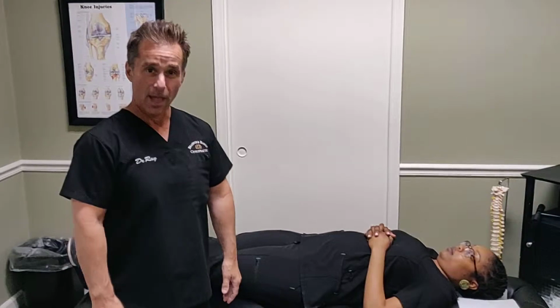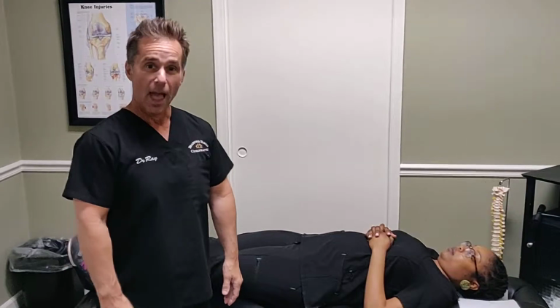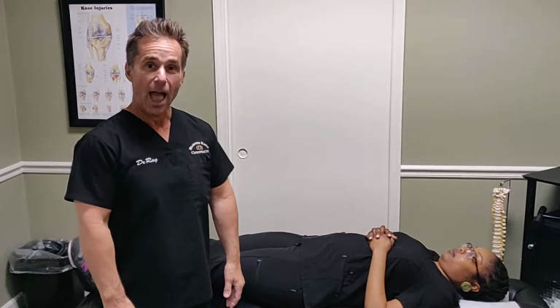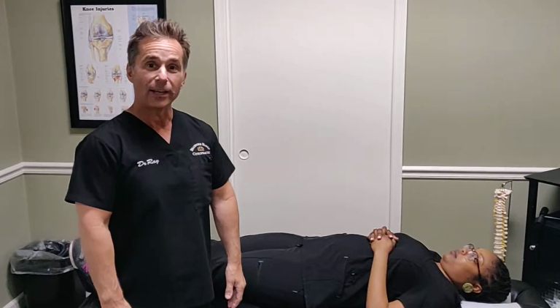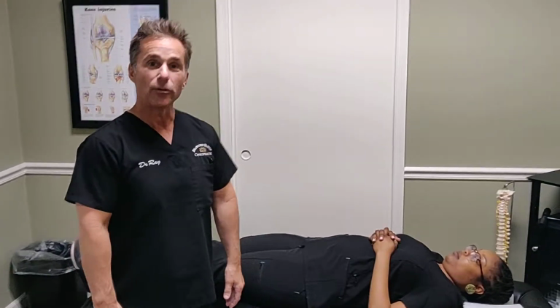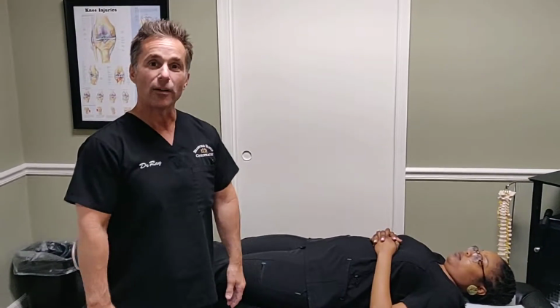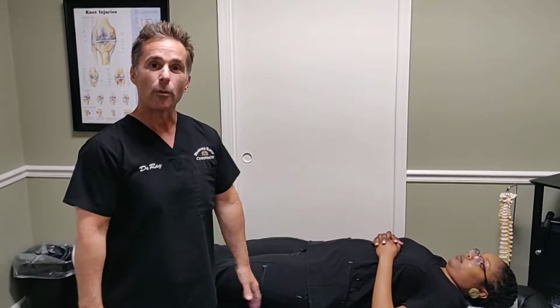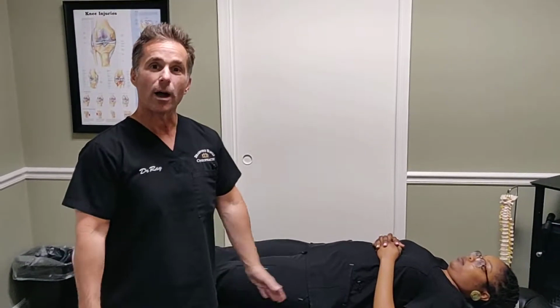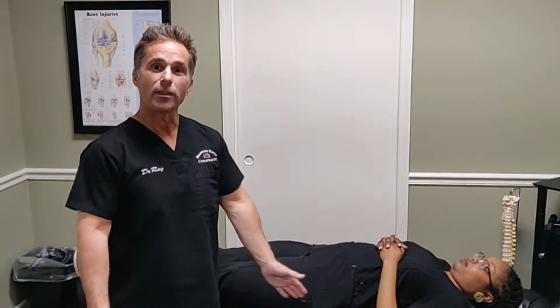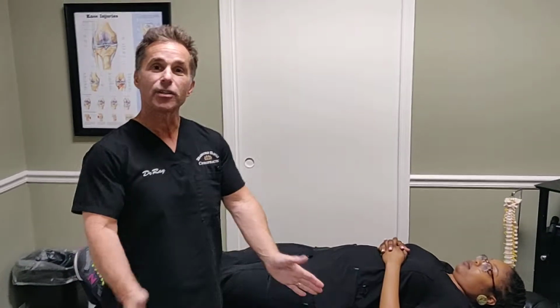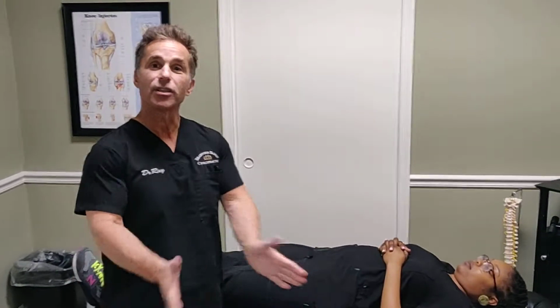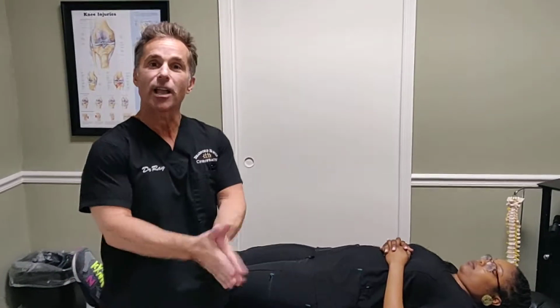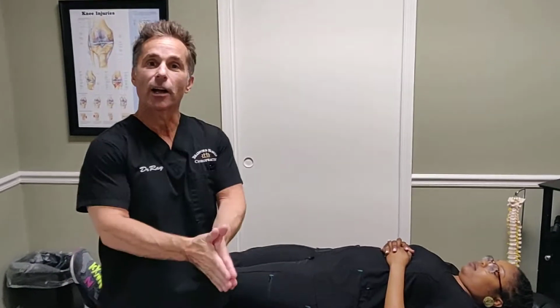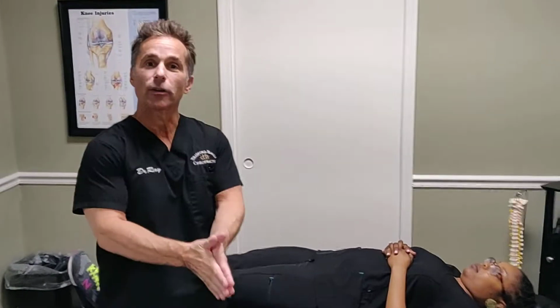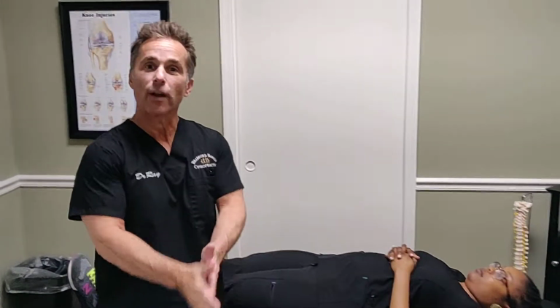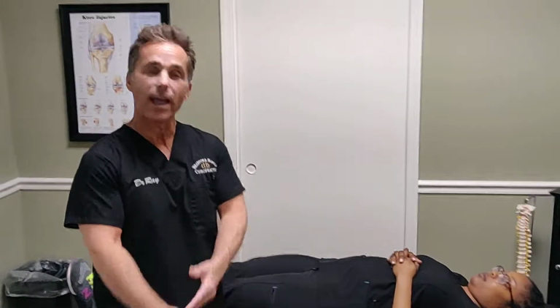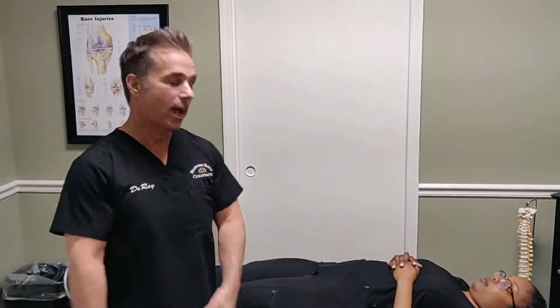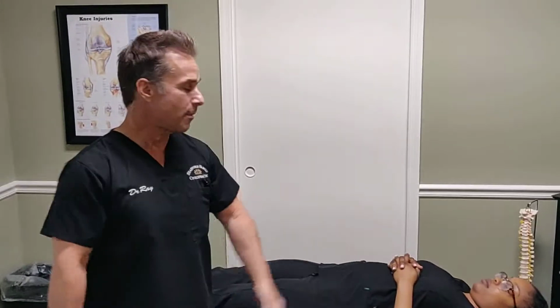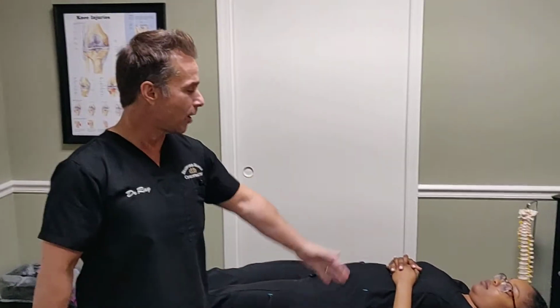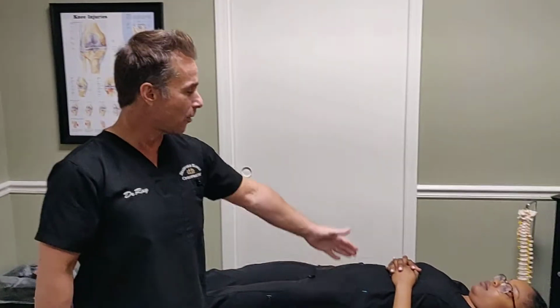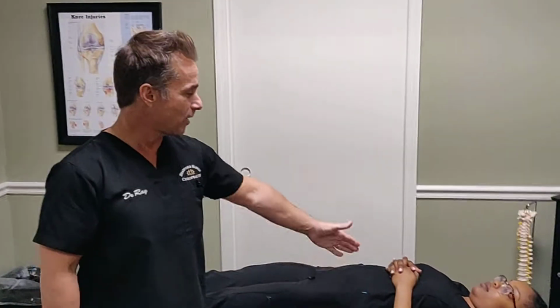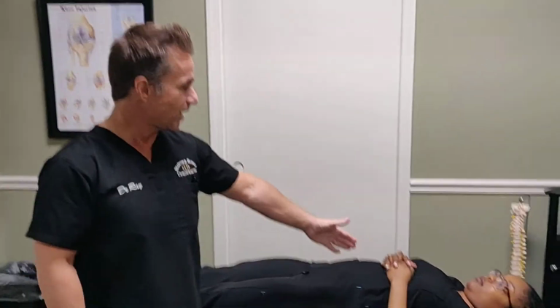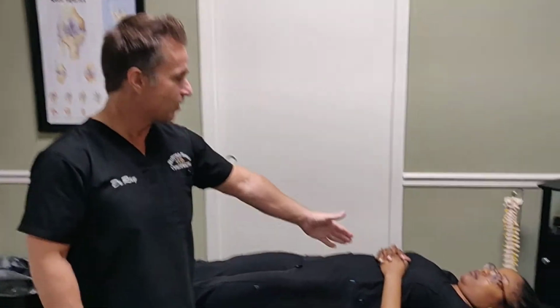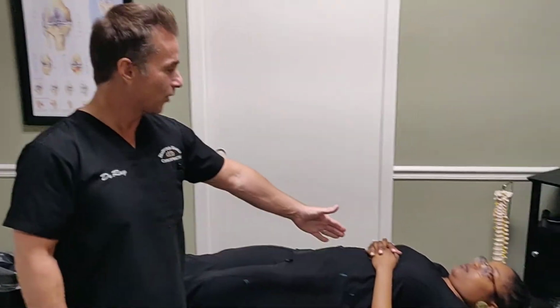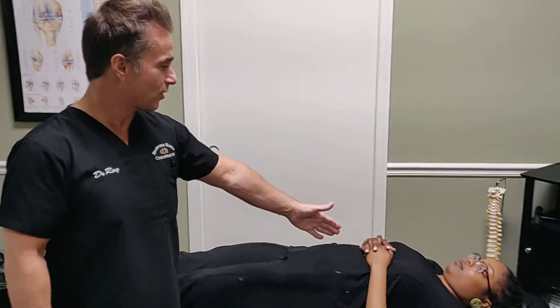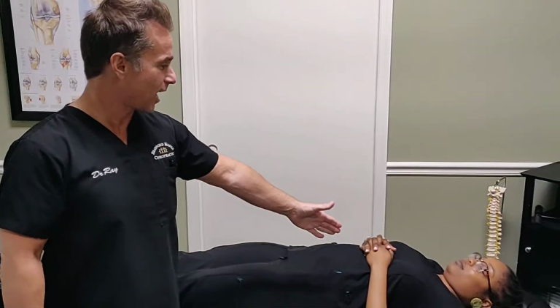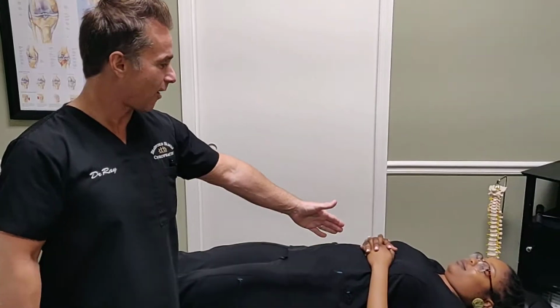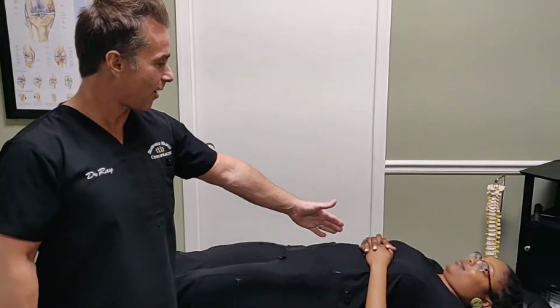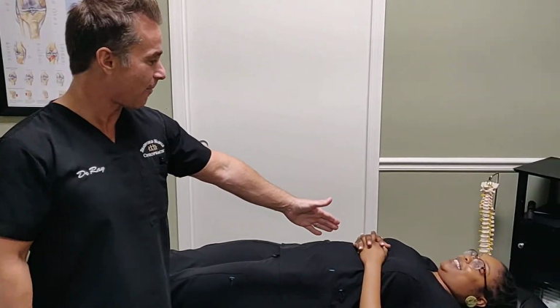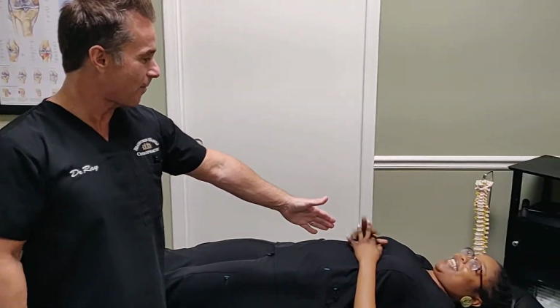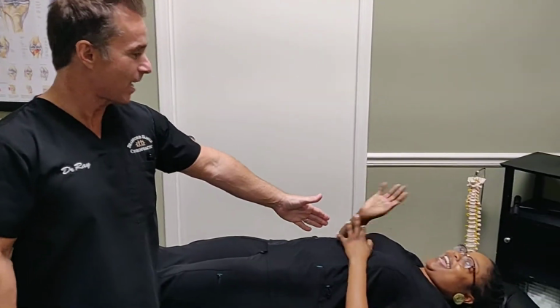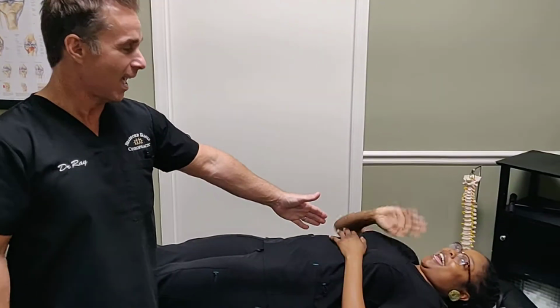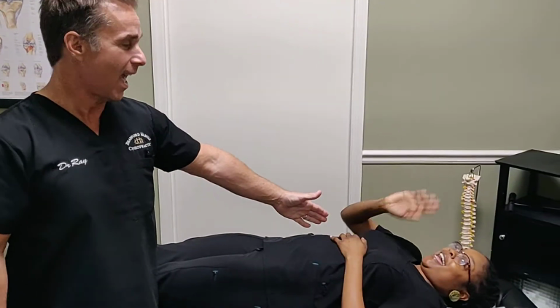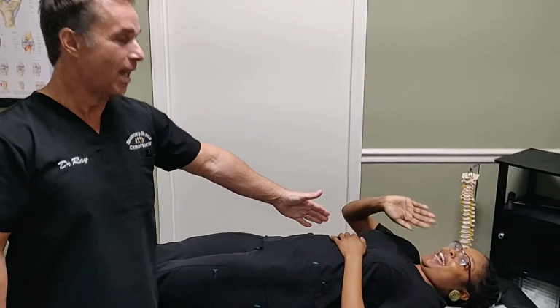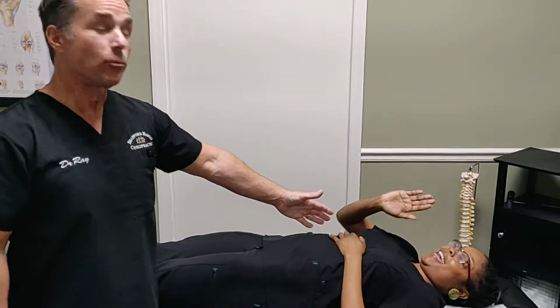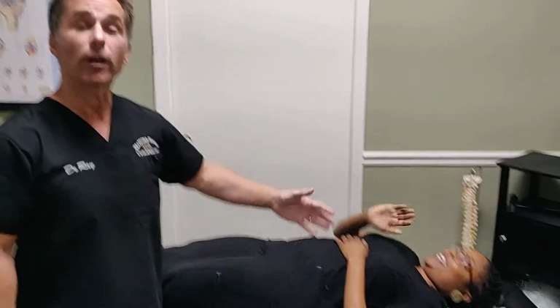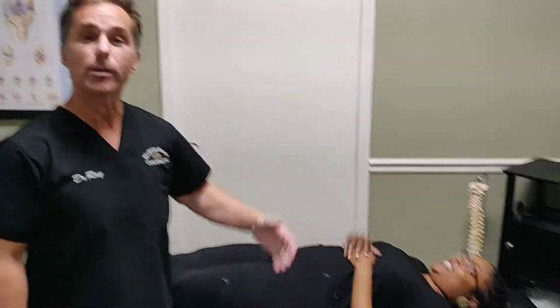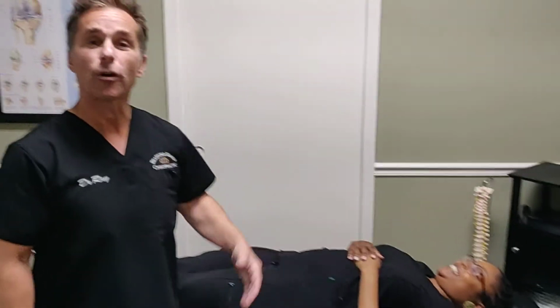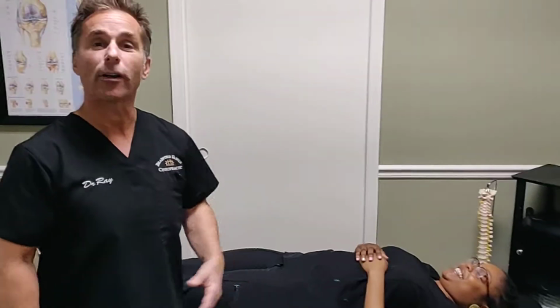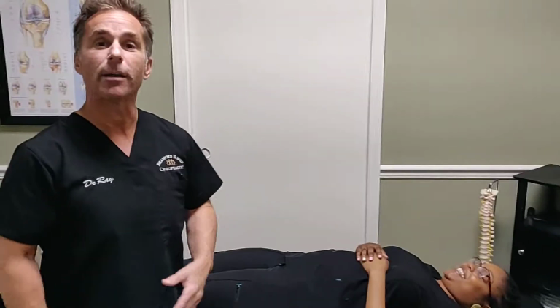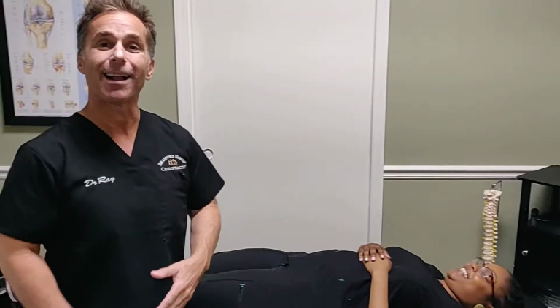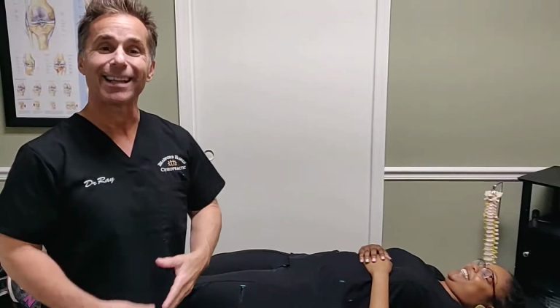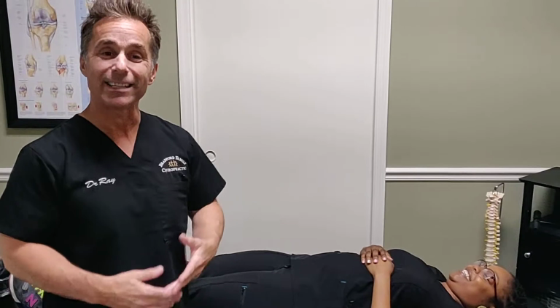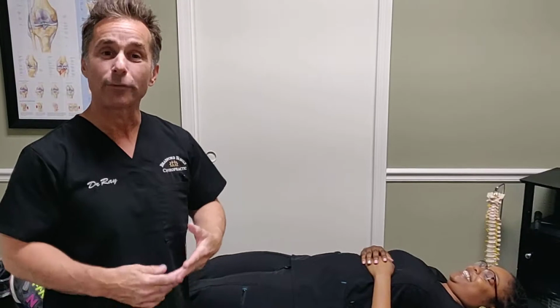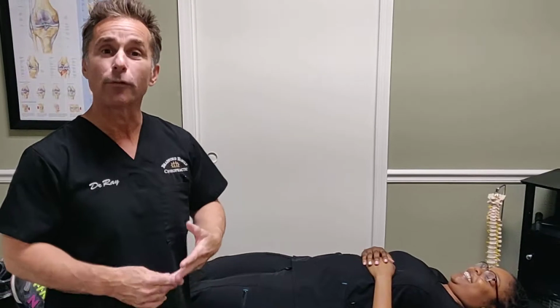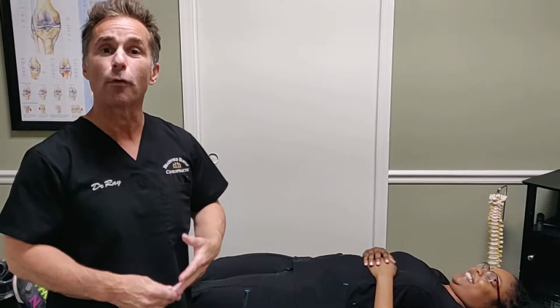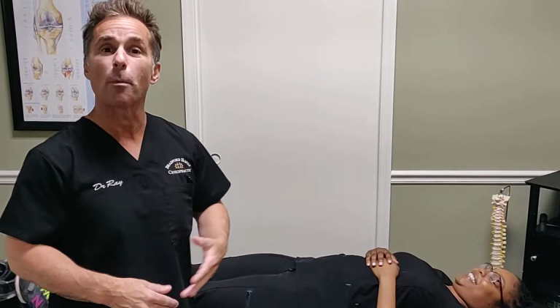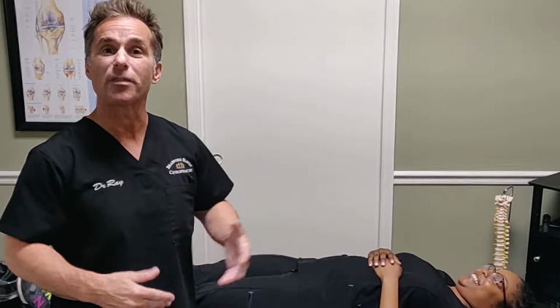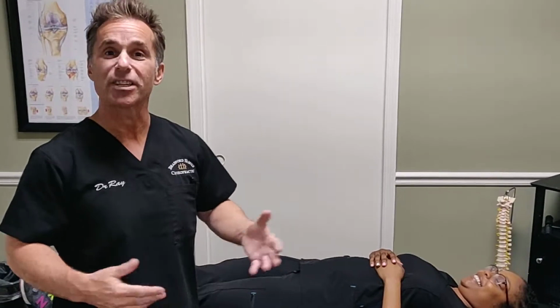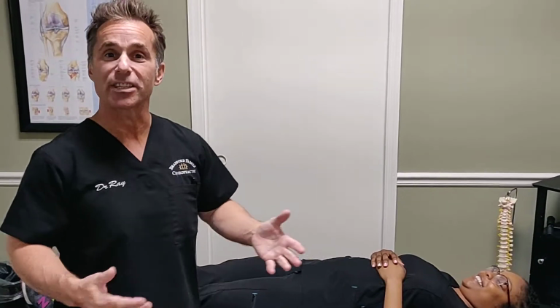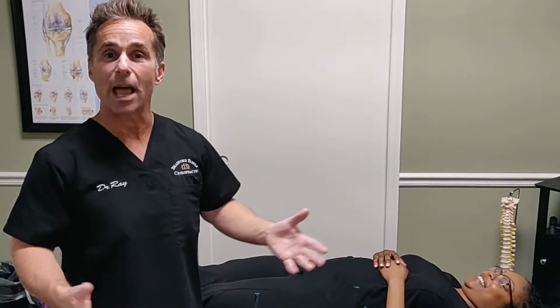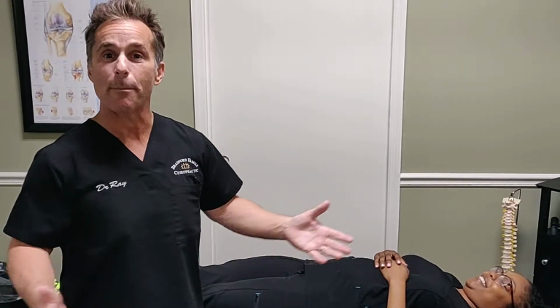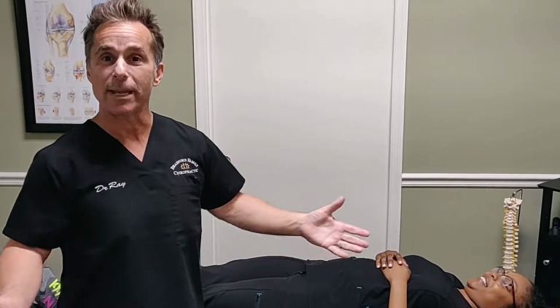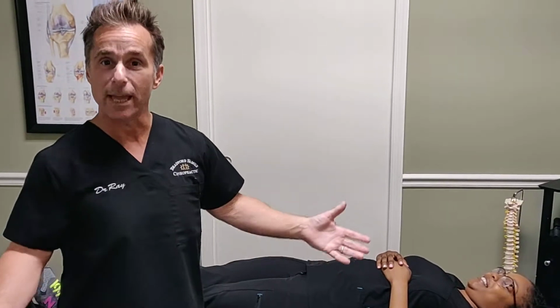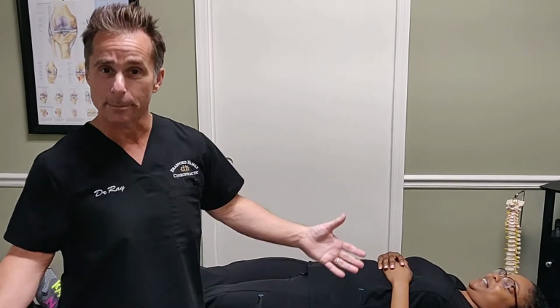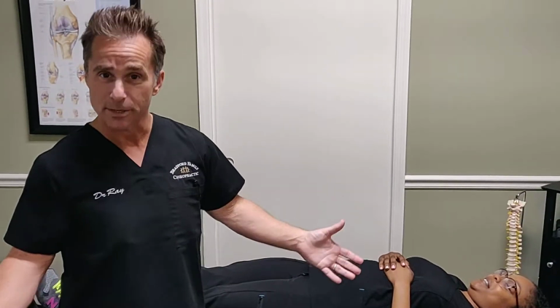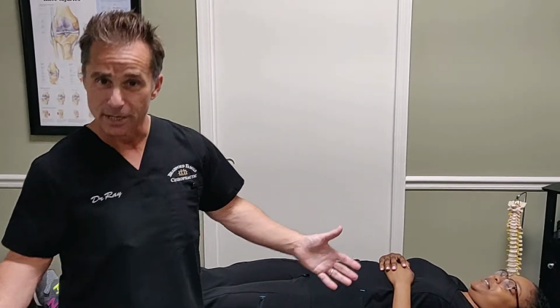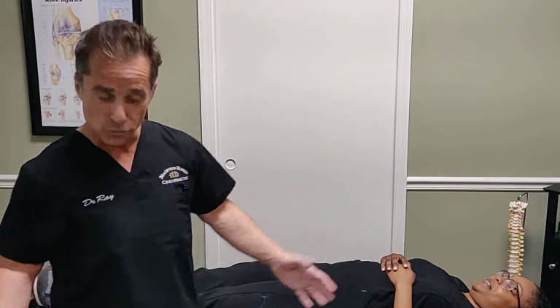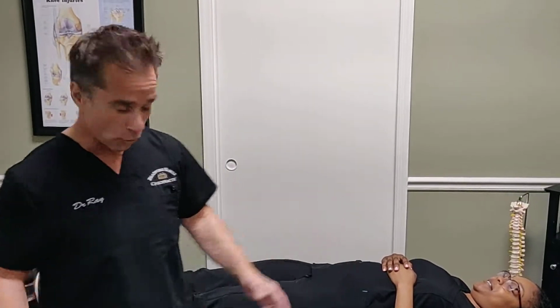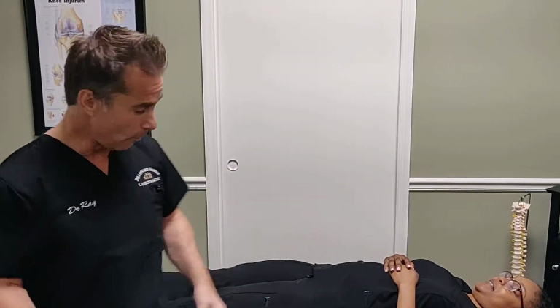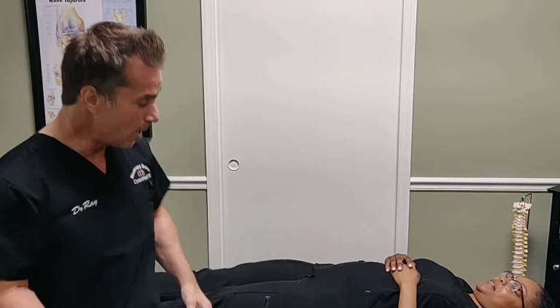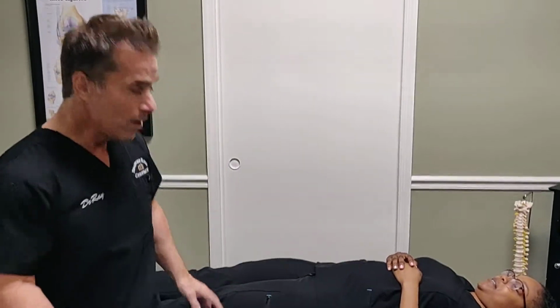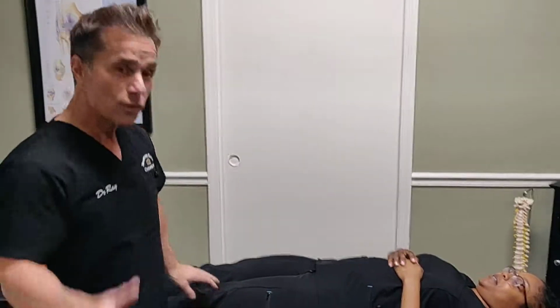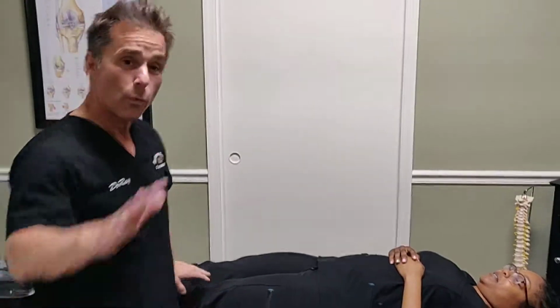How's everyone doing? This is Dr. Ray, here with intern Tara, and we're going to be talking about a different form of snapping hip syndrome.